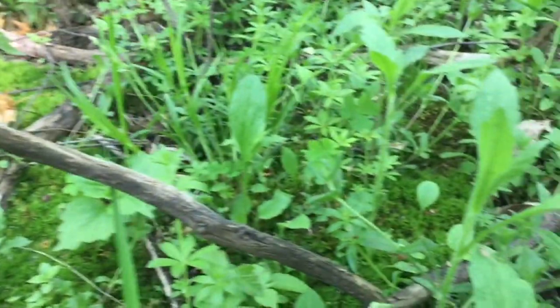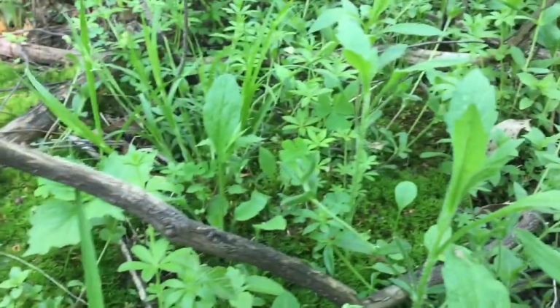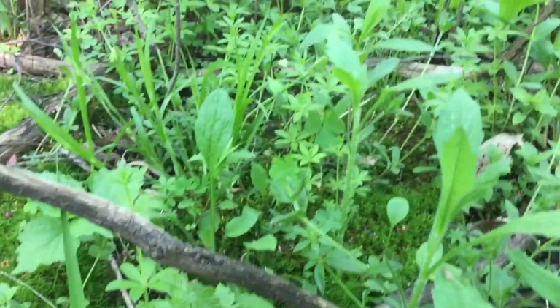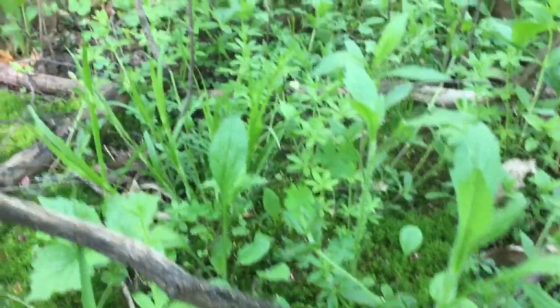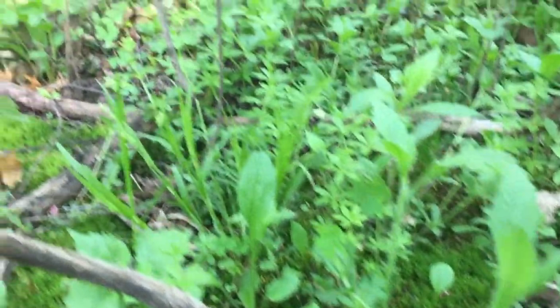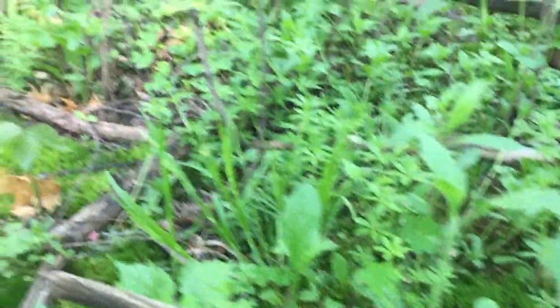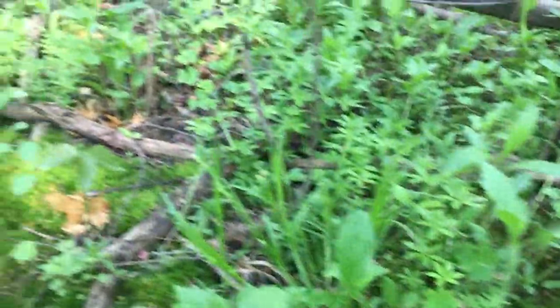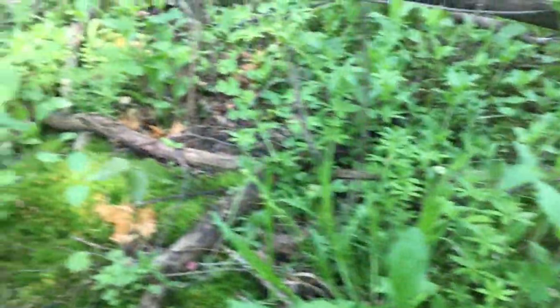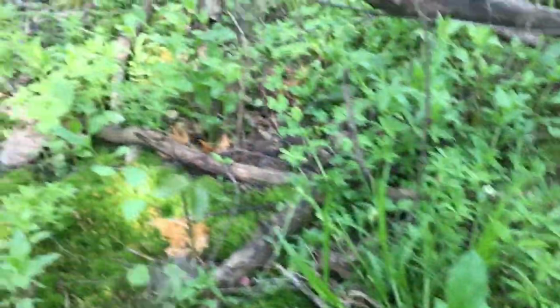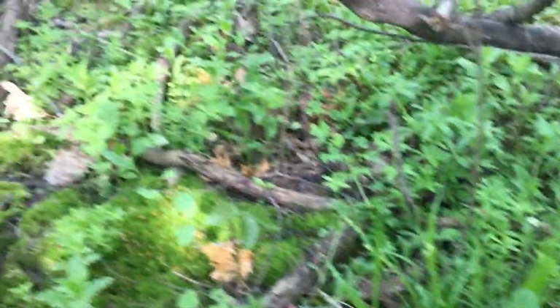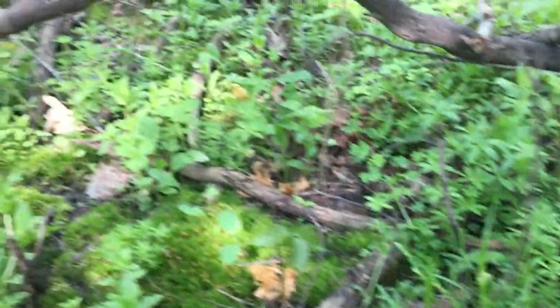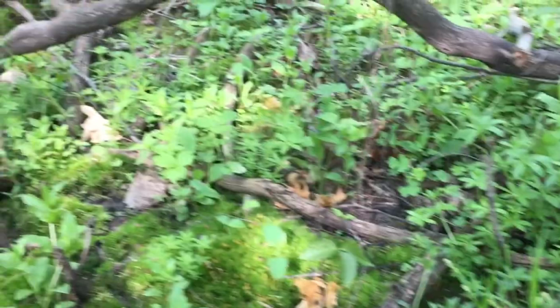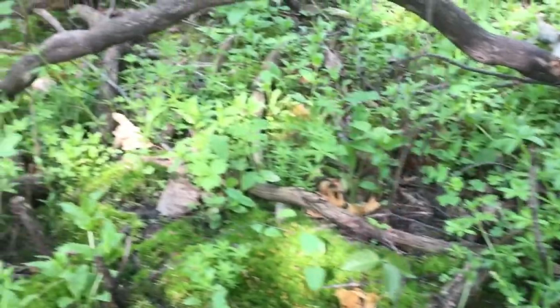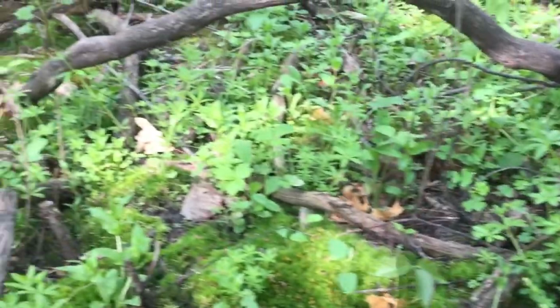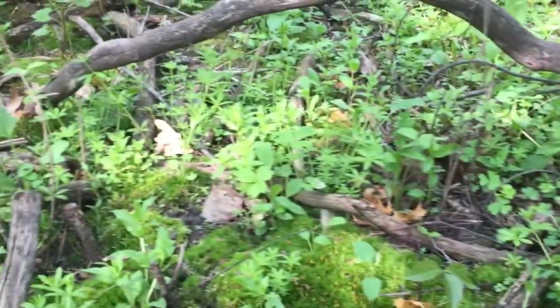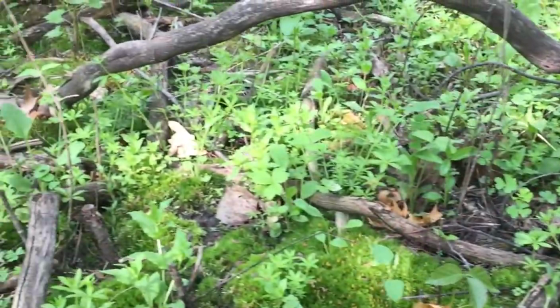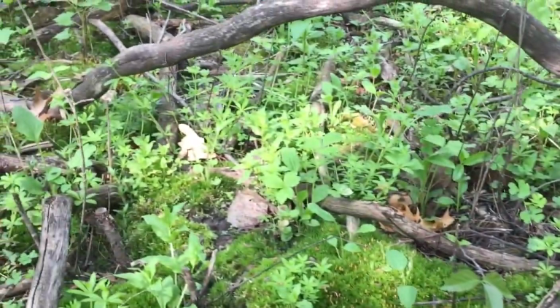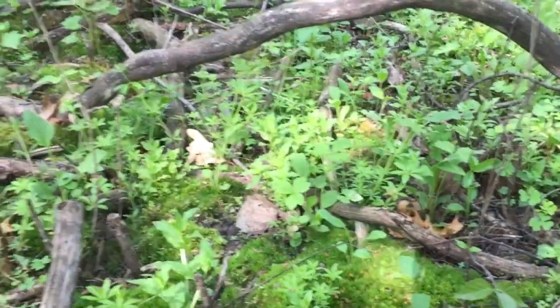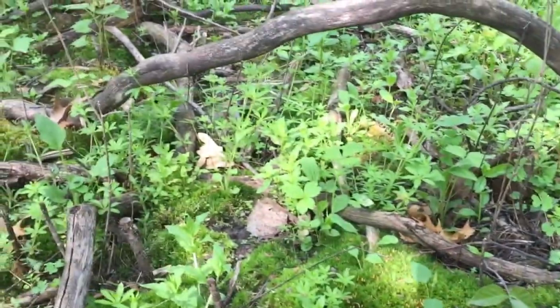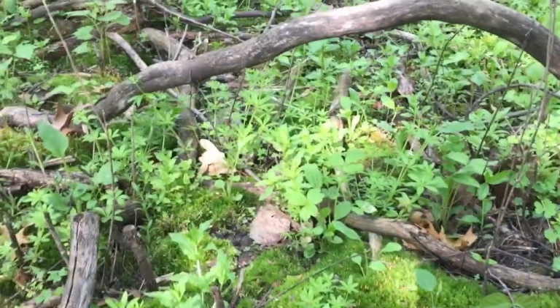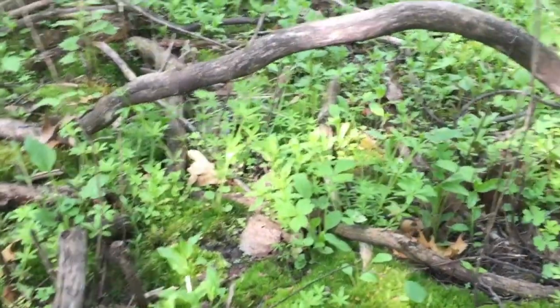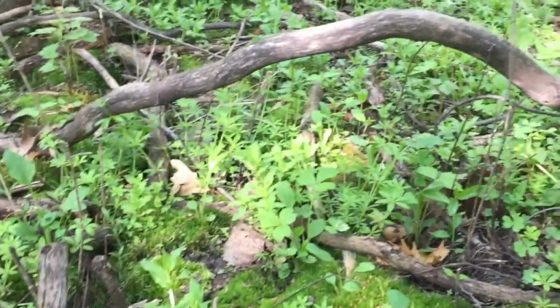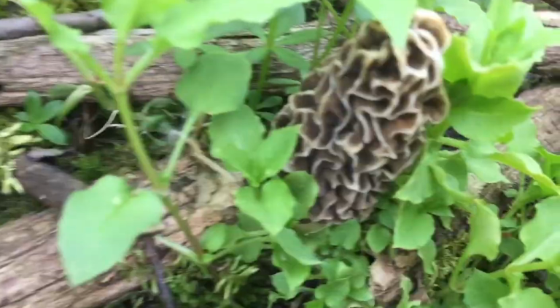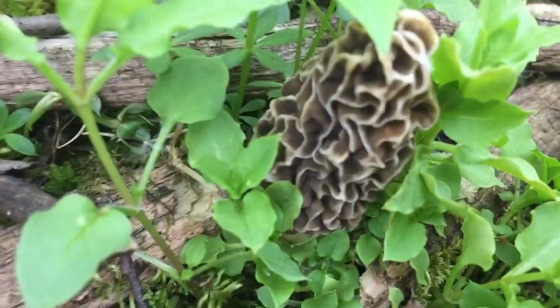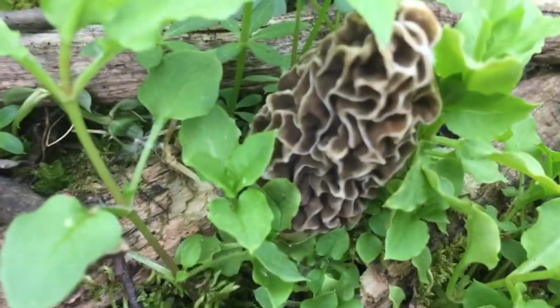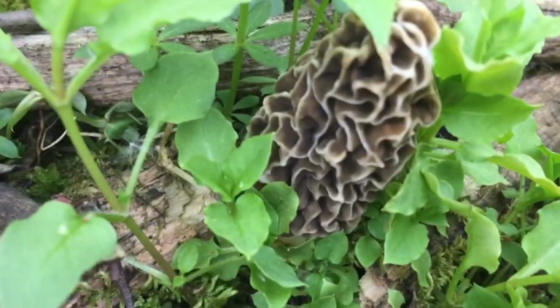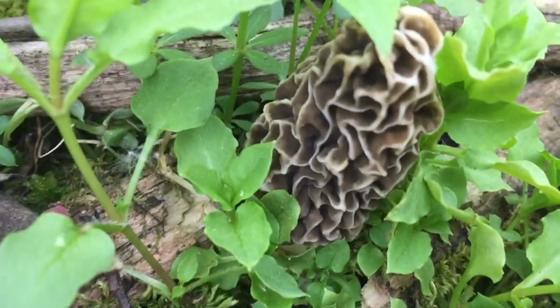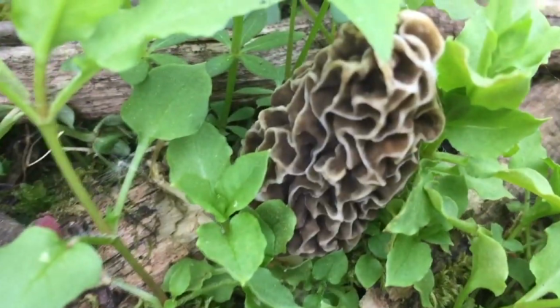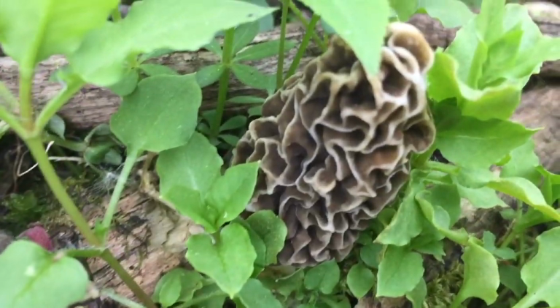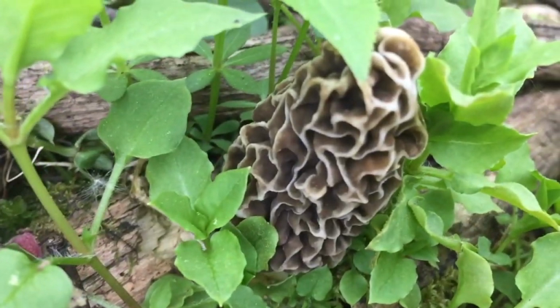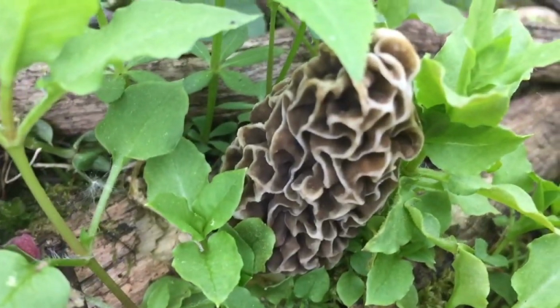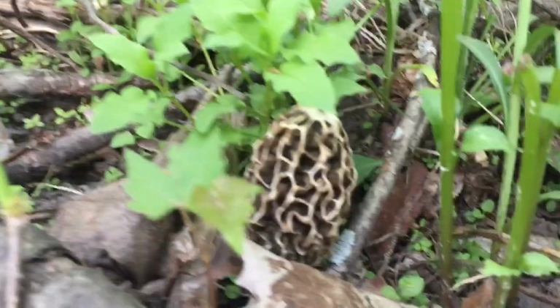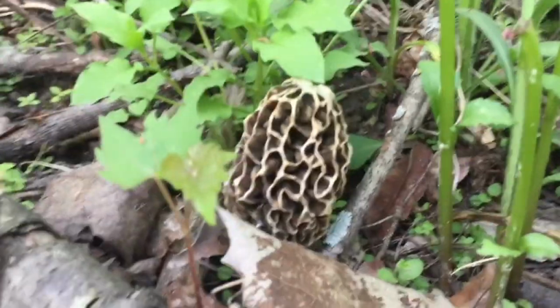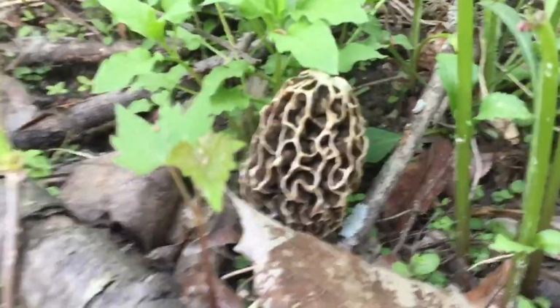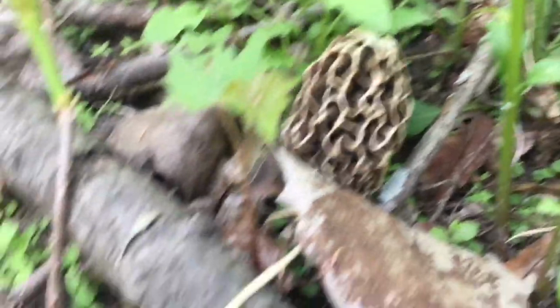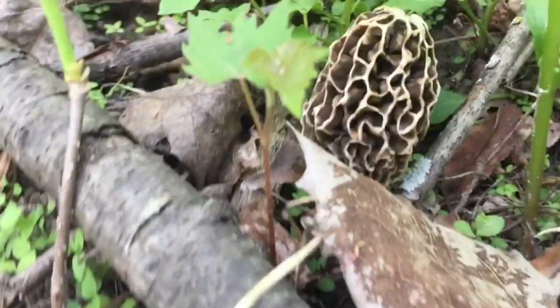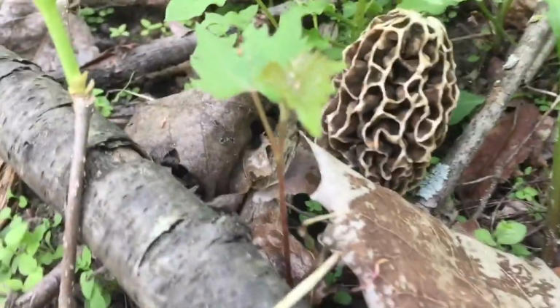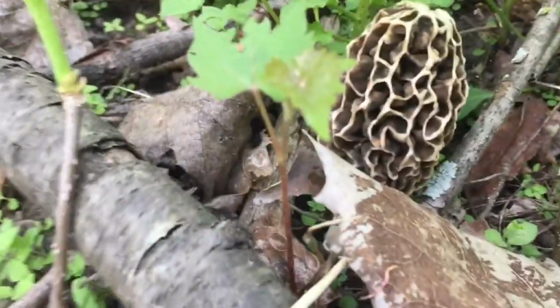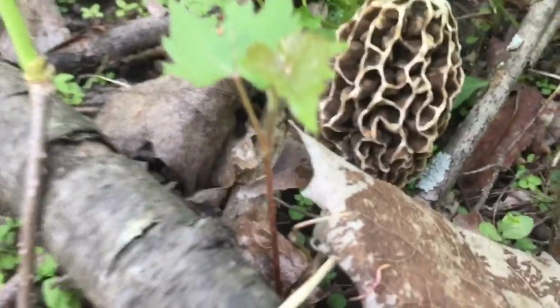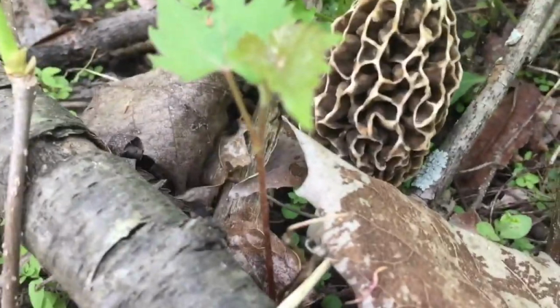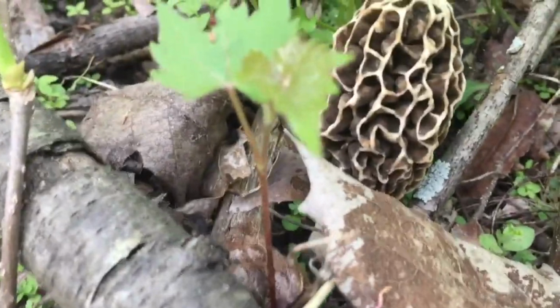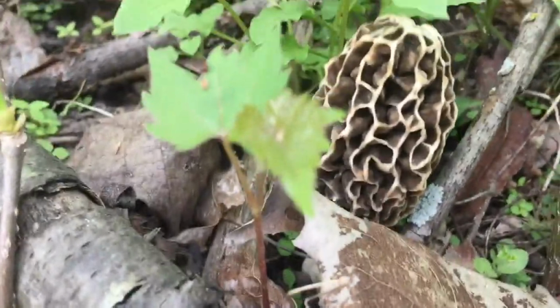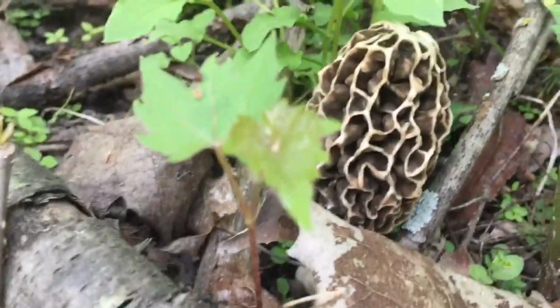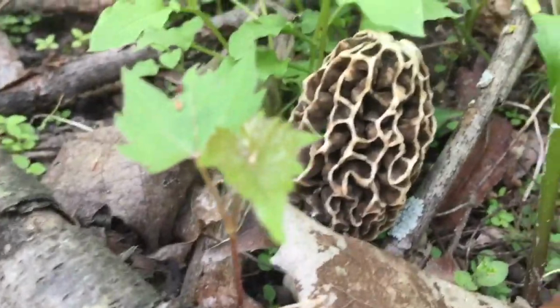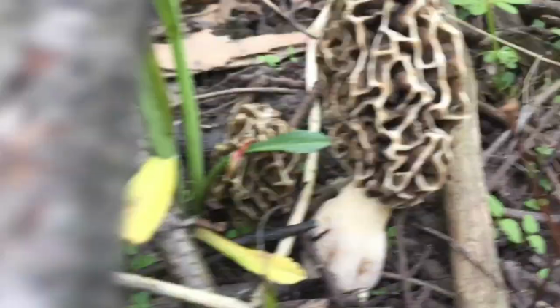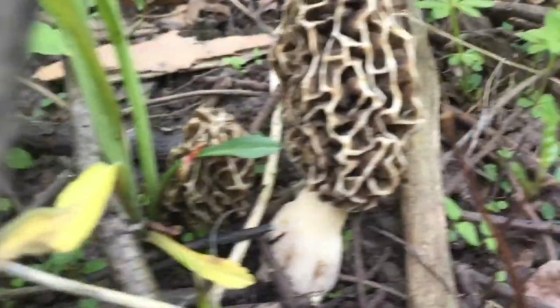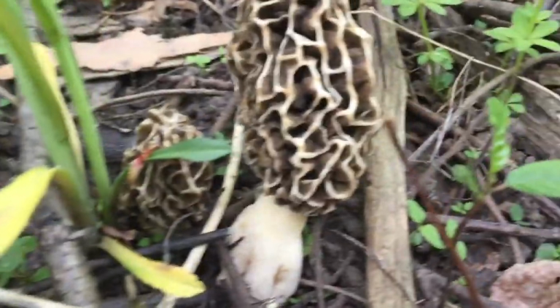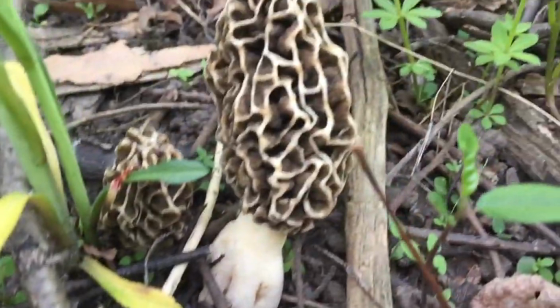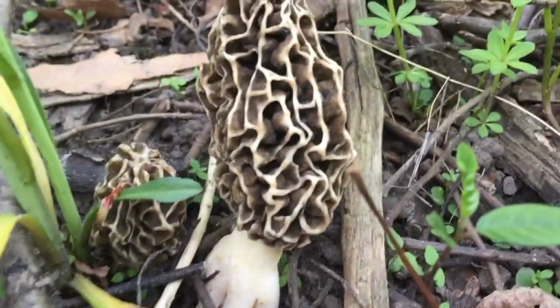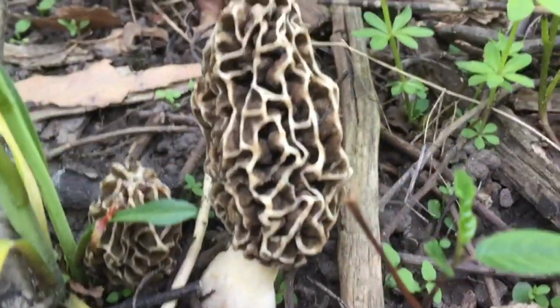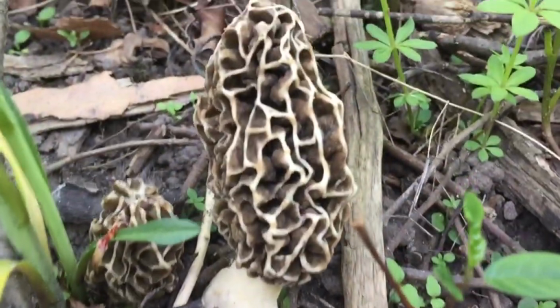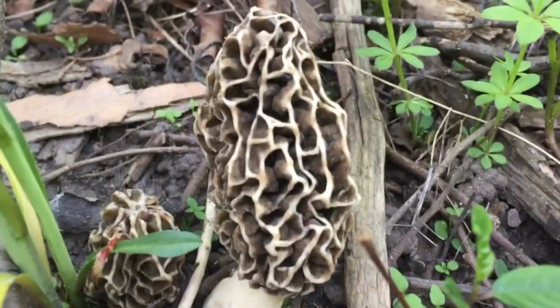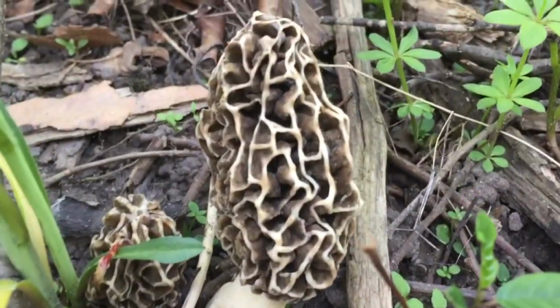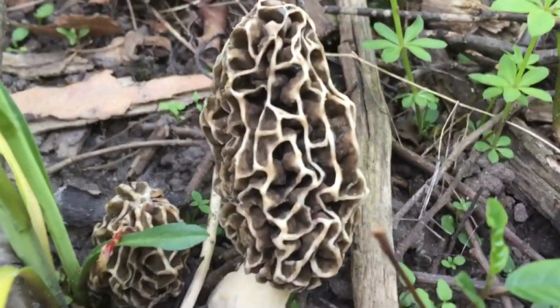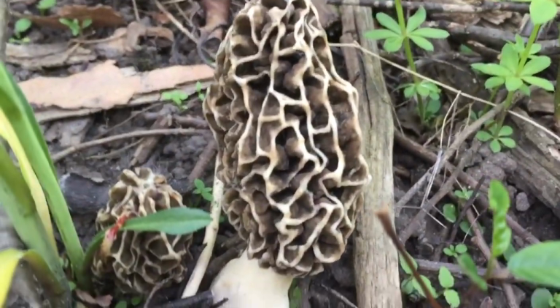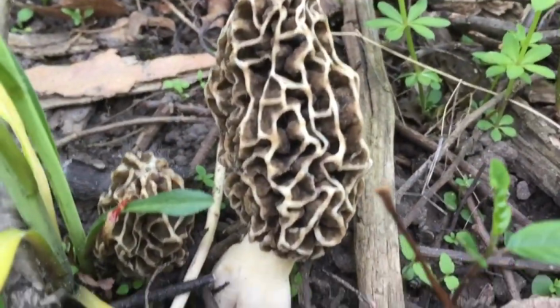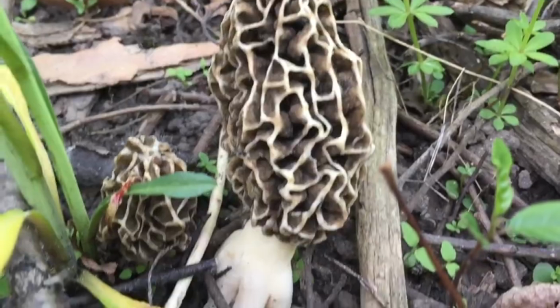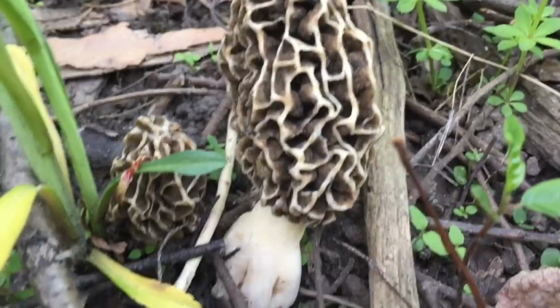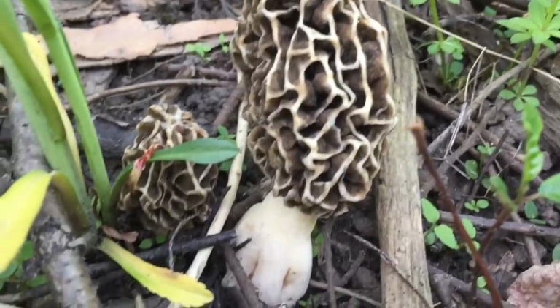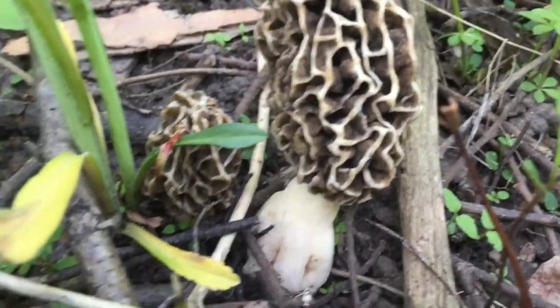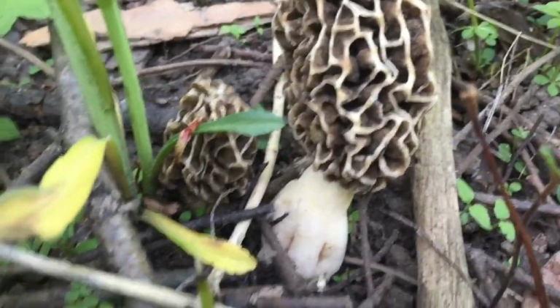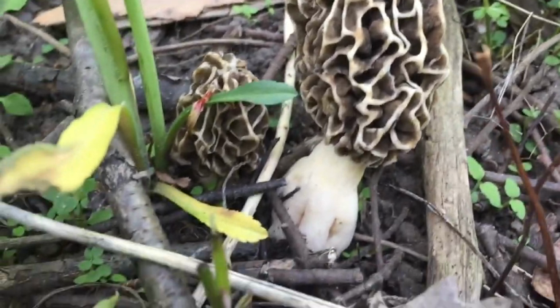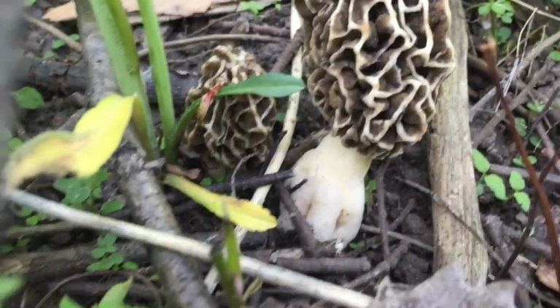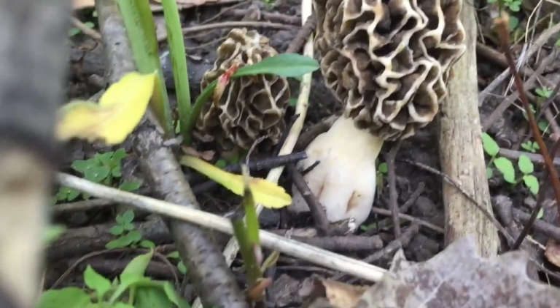Let's see if we can find any morels here. There's one there. There's another one. Here's another one here. Two of them.